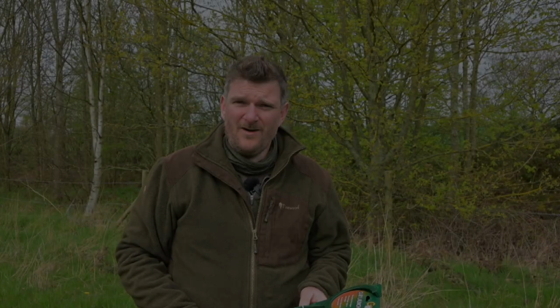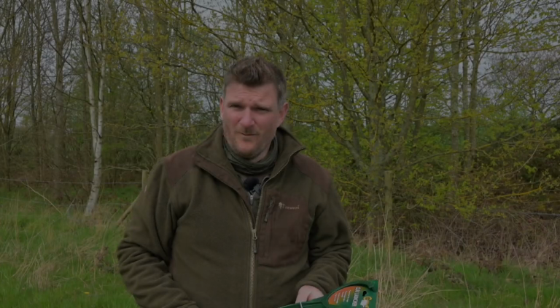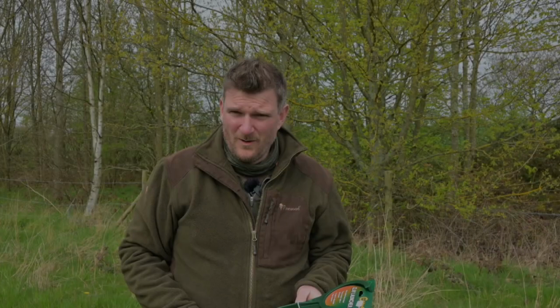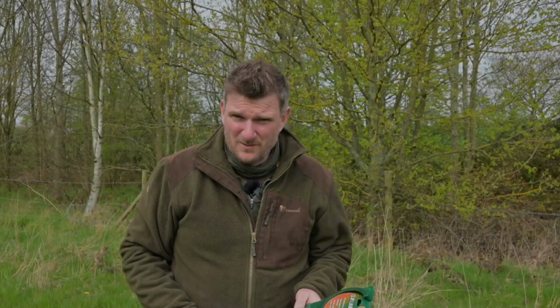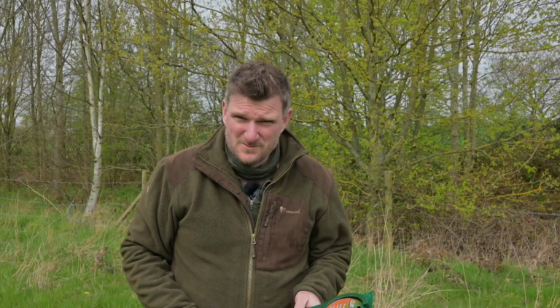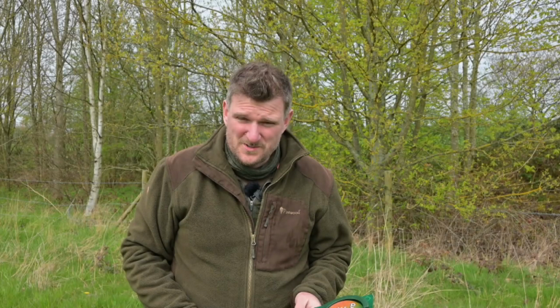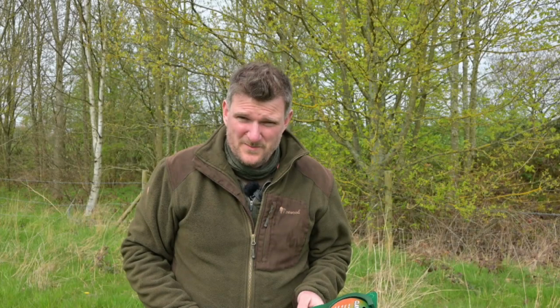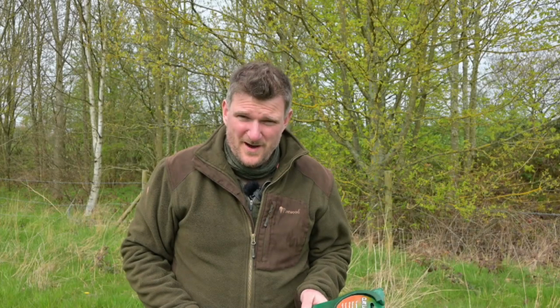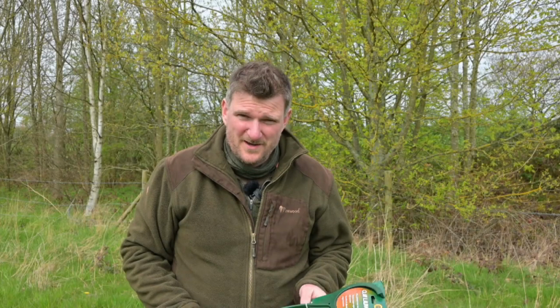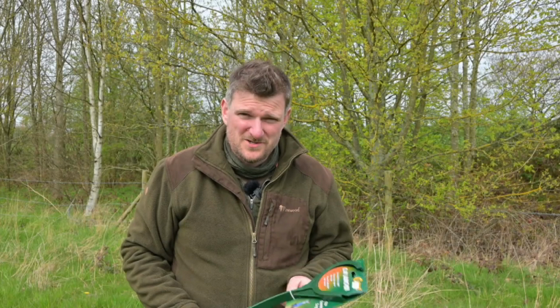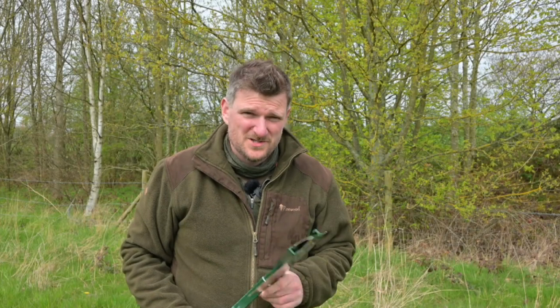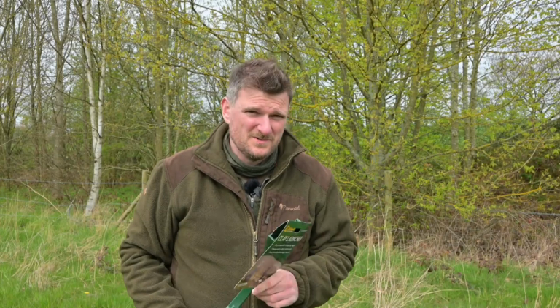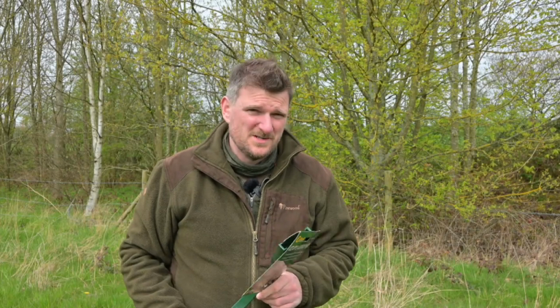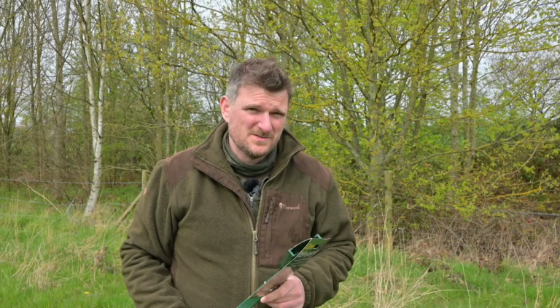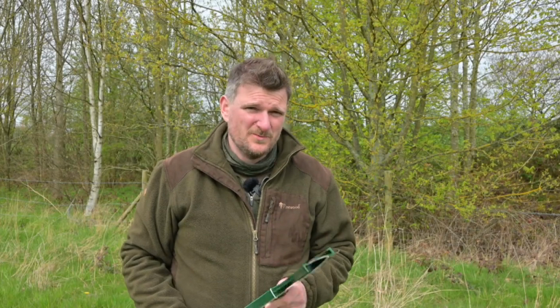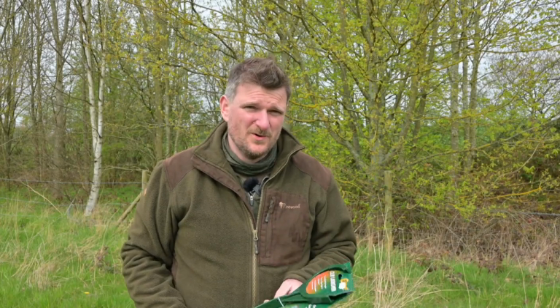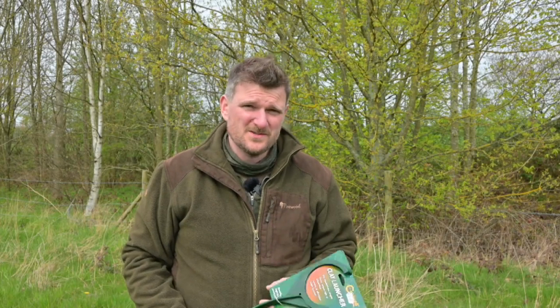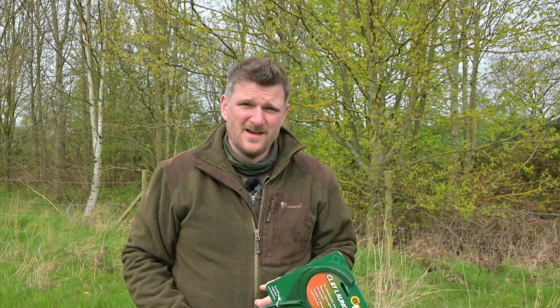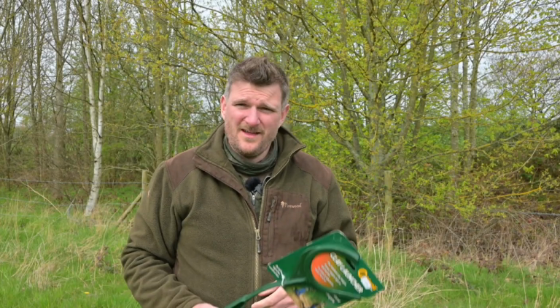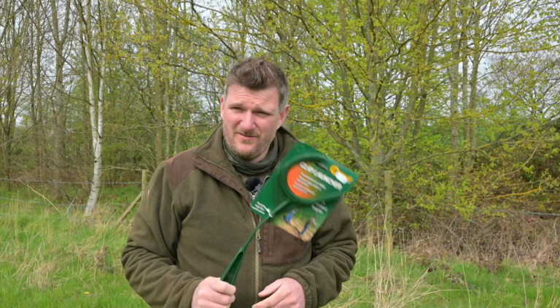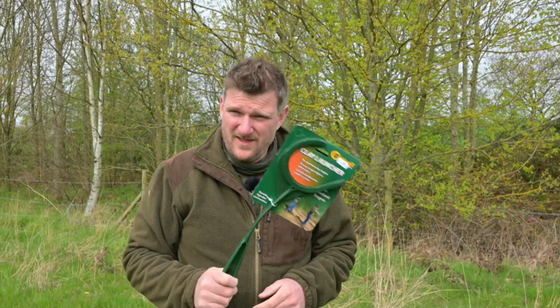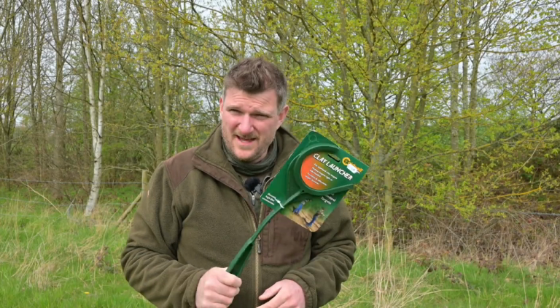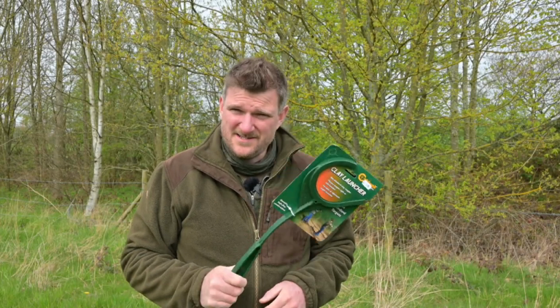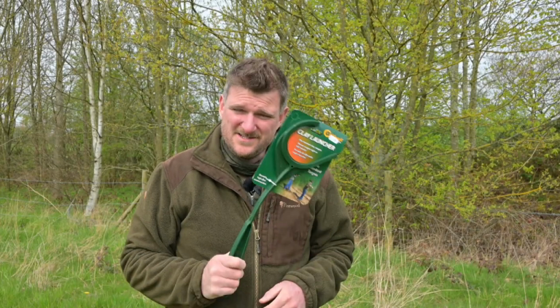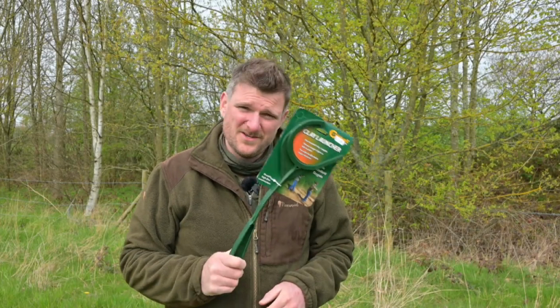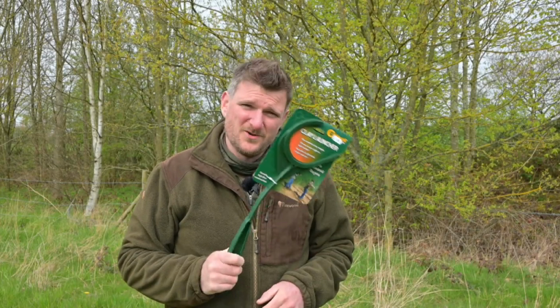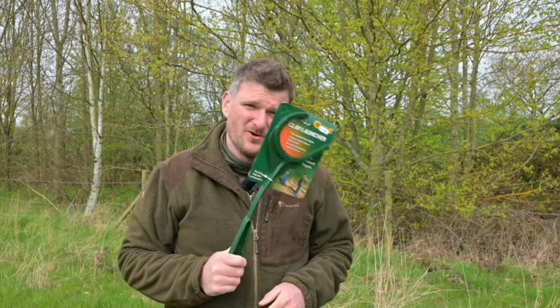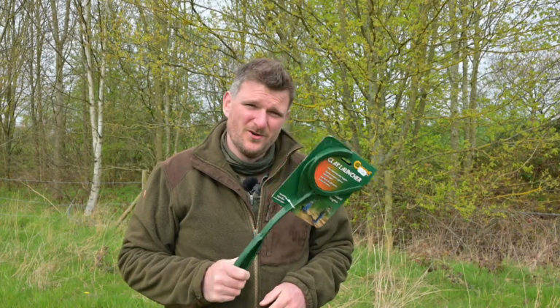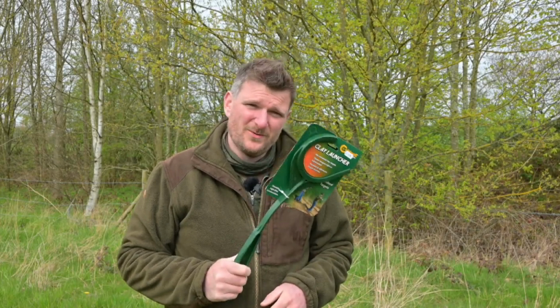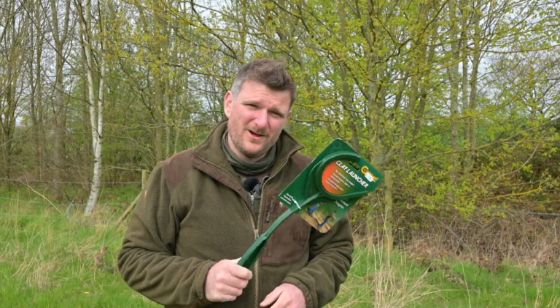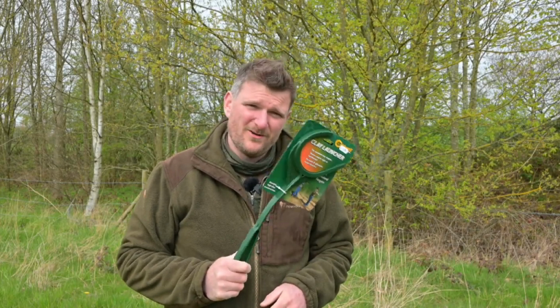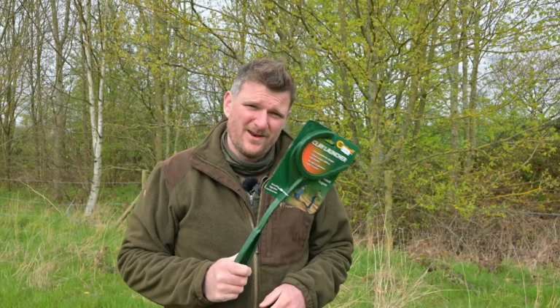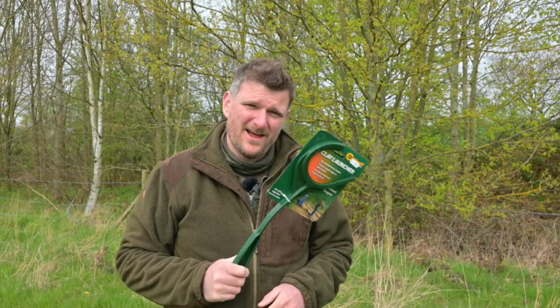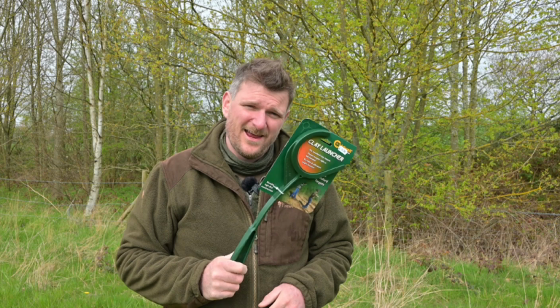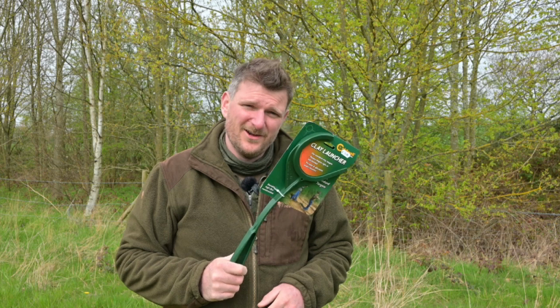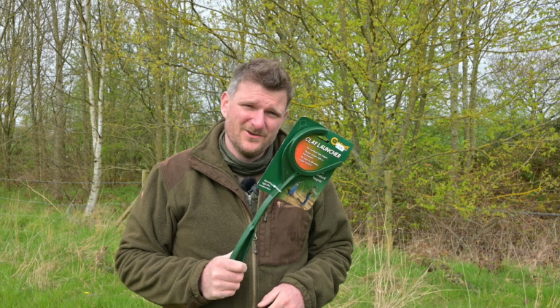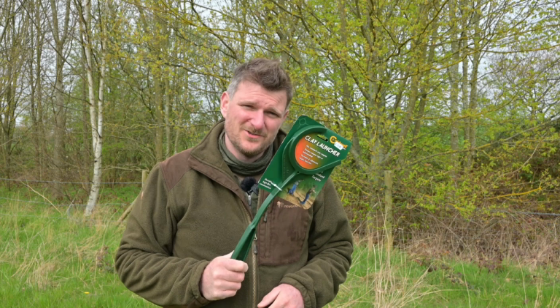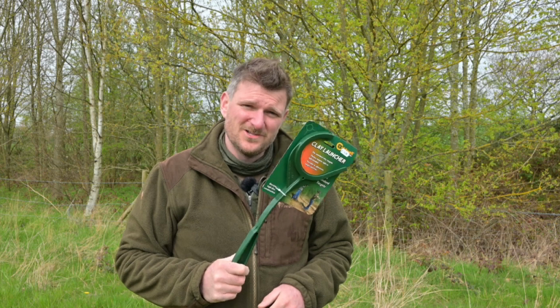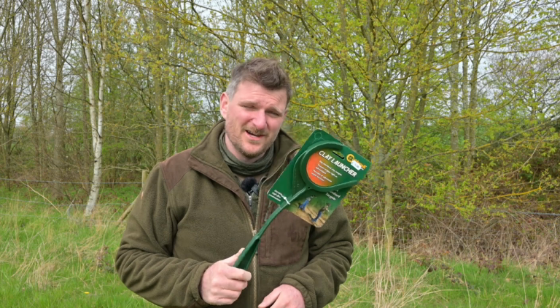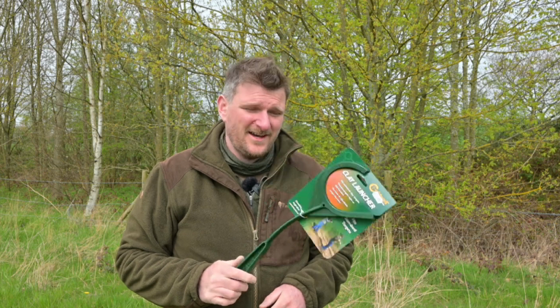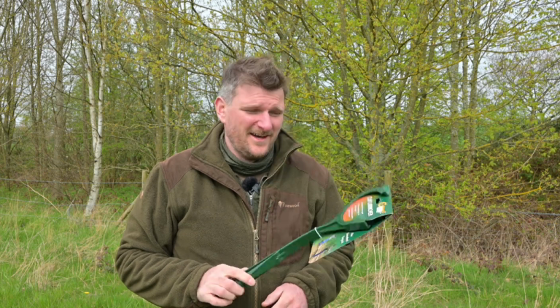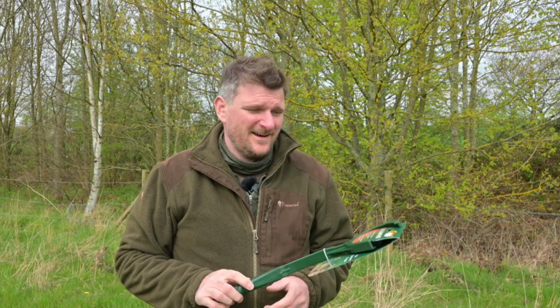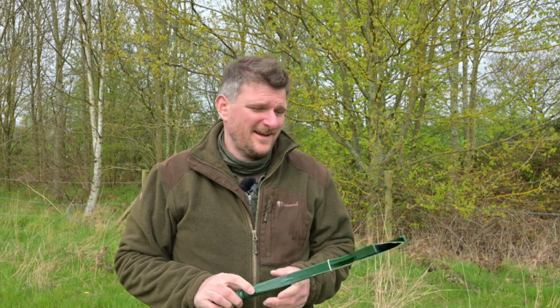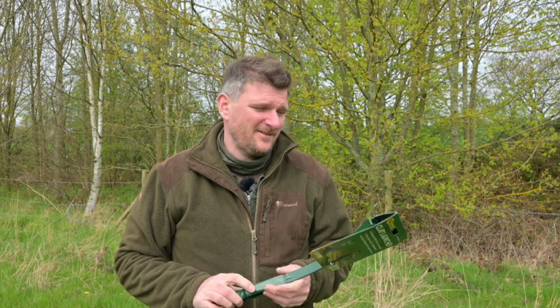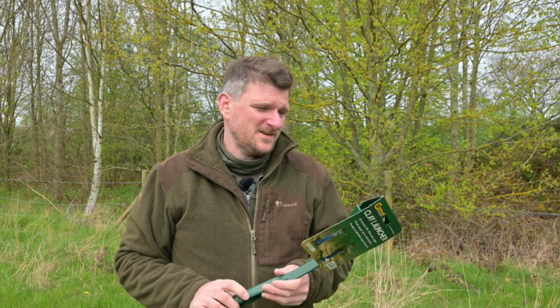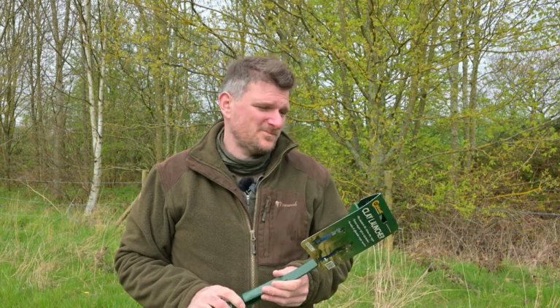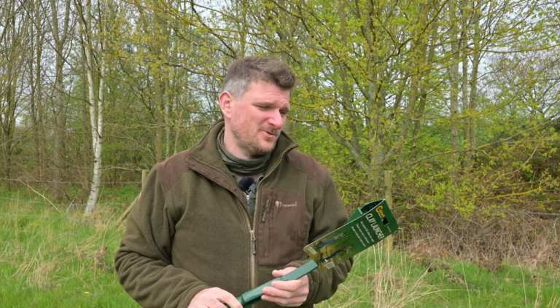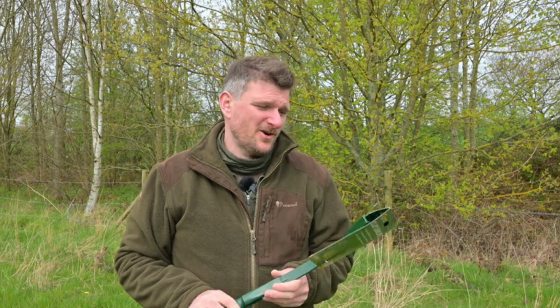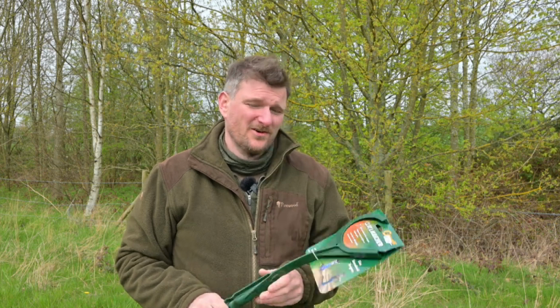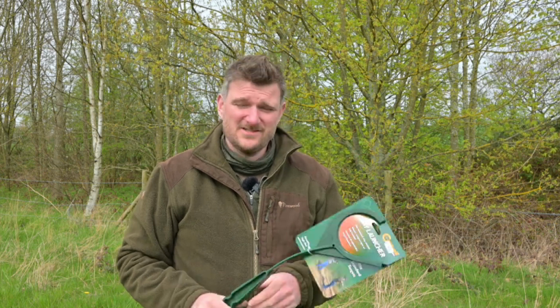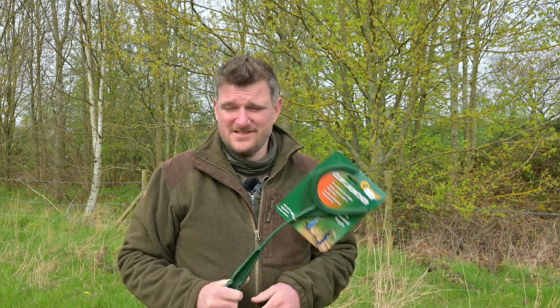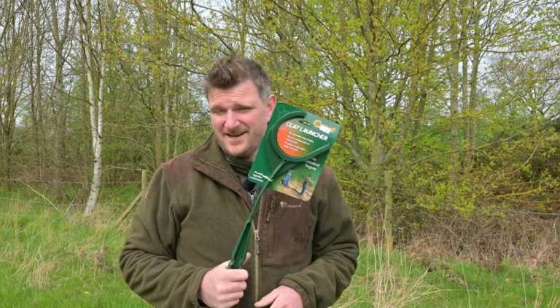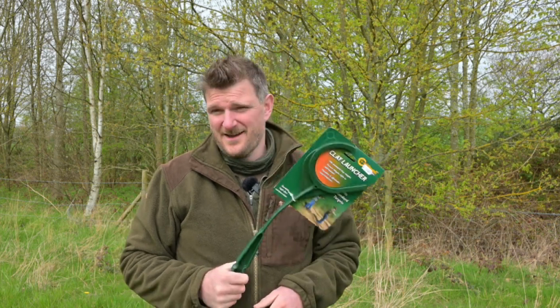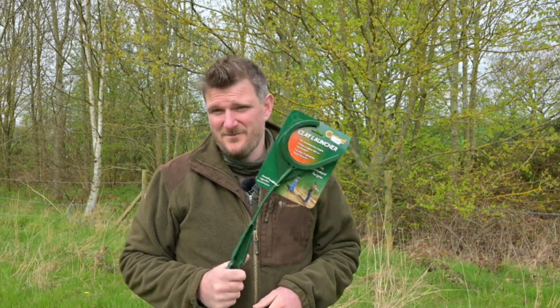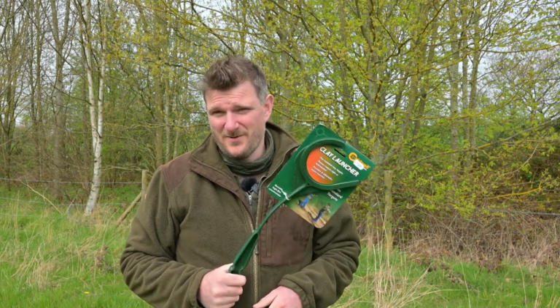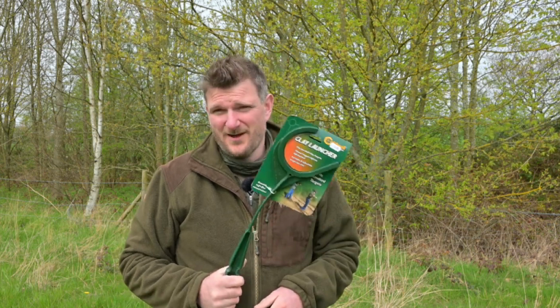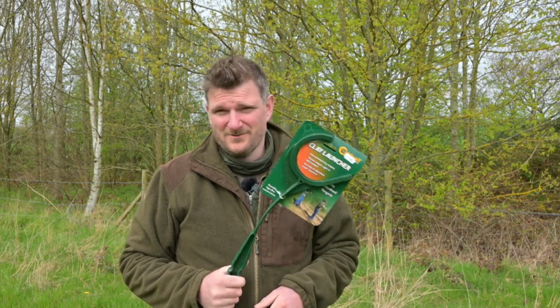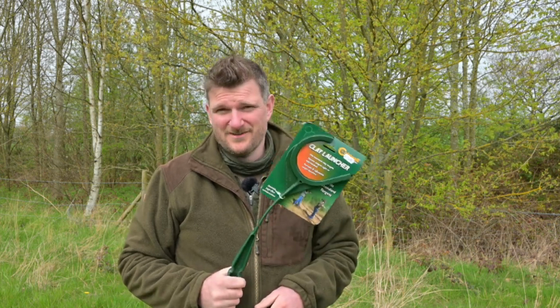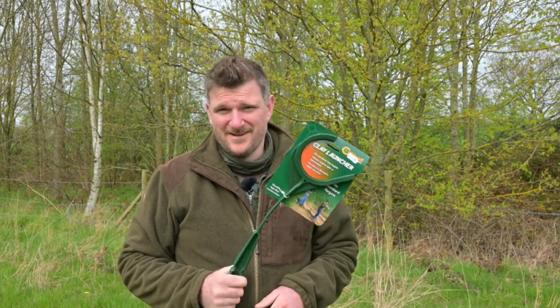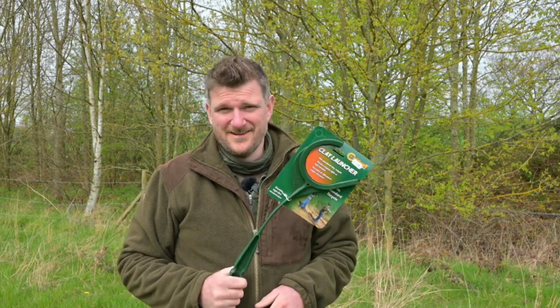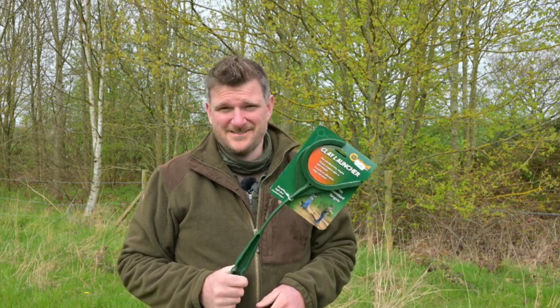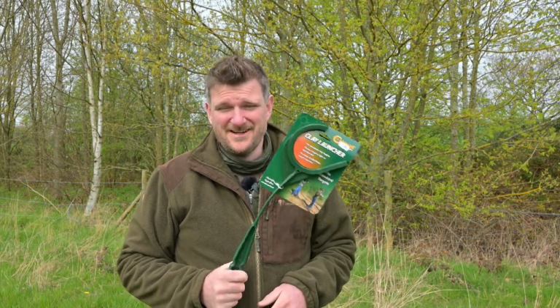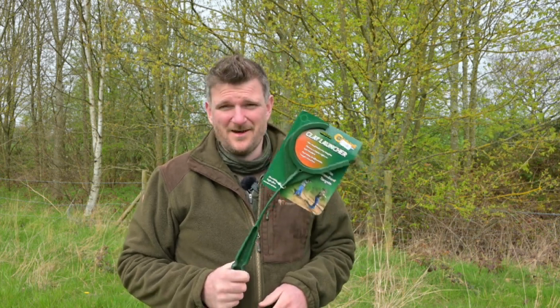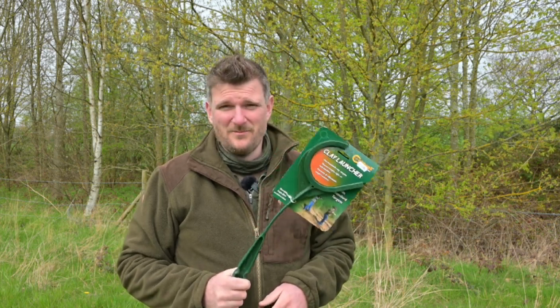Welcome to Chris Parking's Shooting Sports. This is the Caldwell Clay Launcher. This product is £9.99.